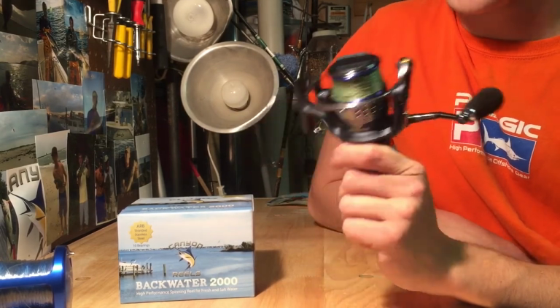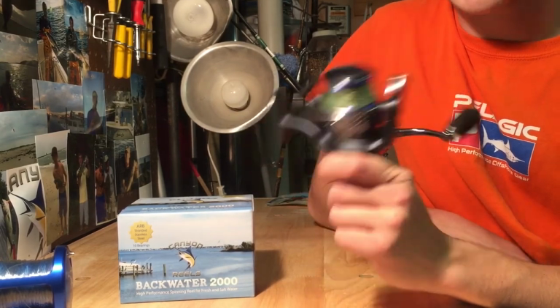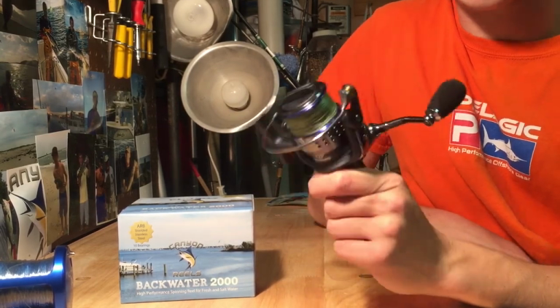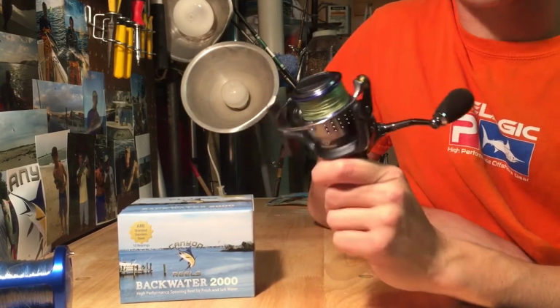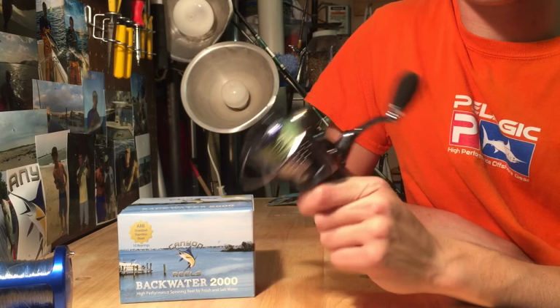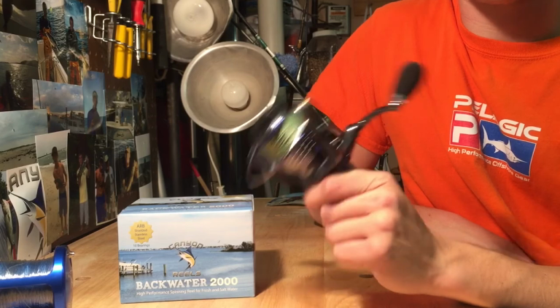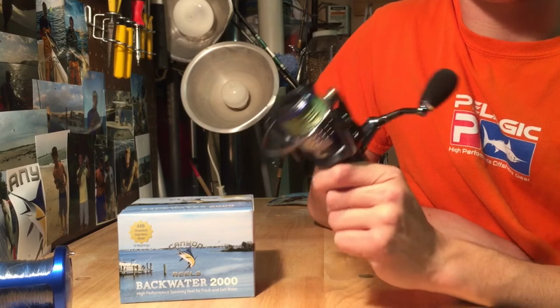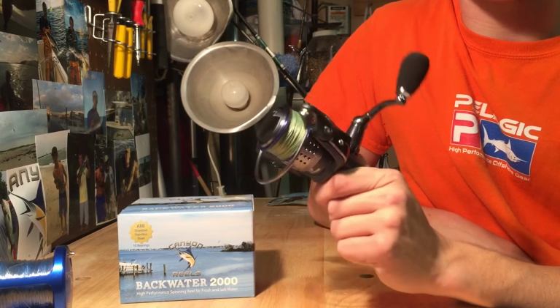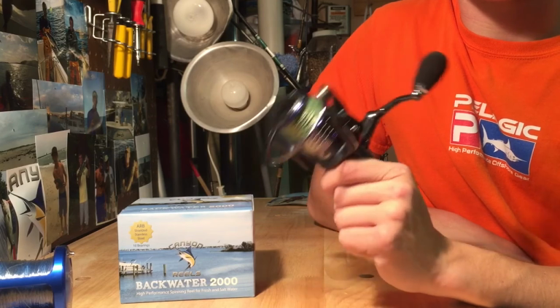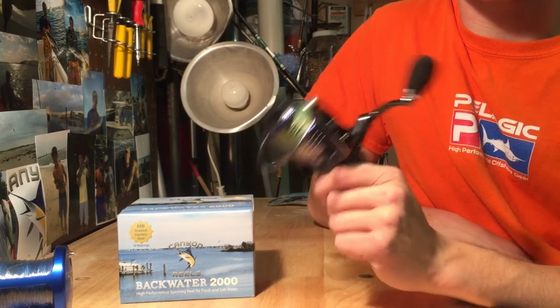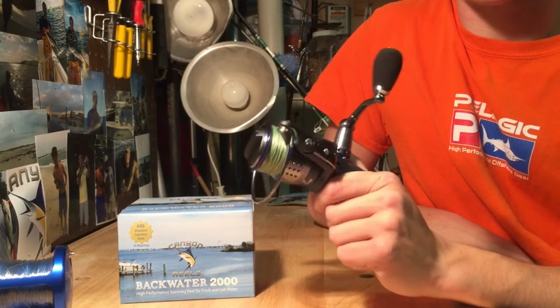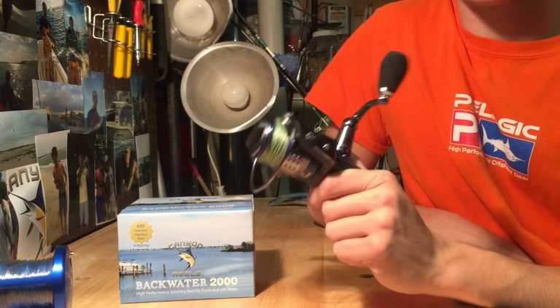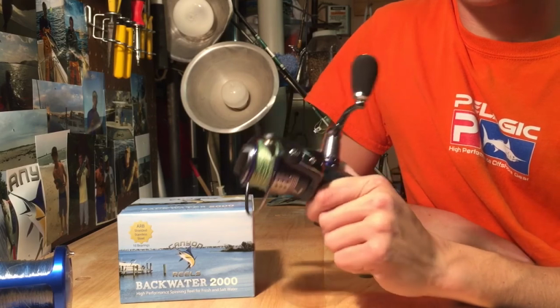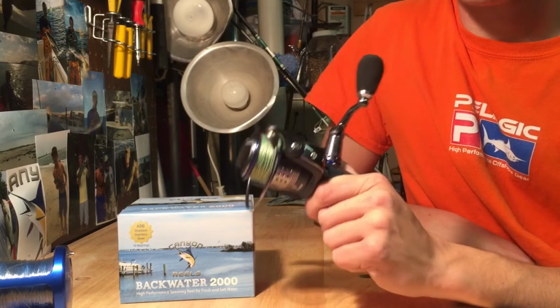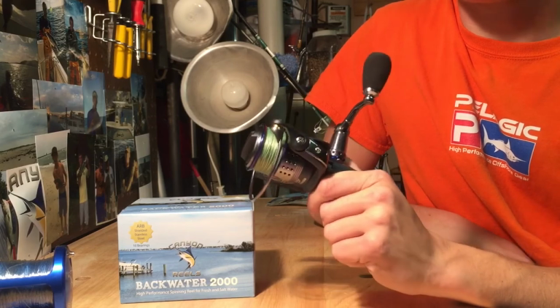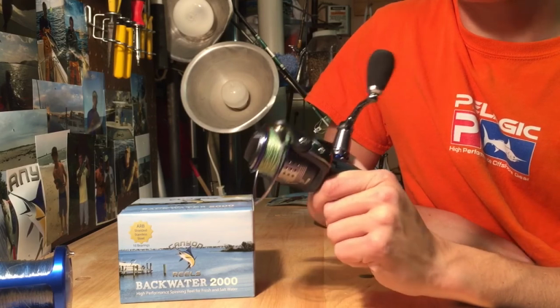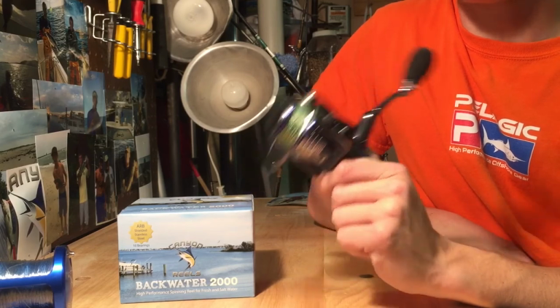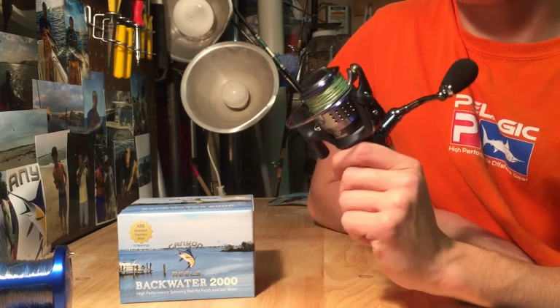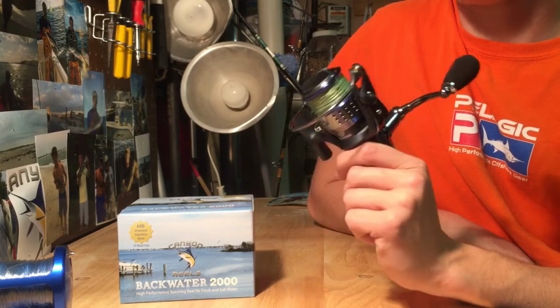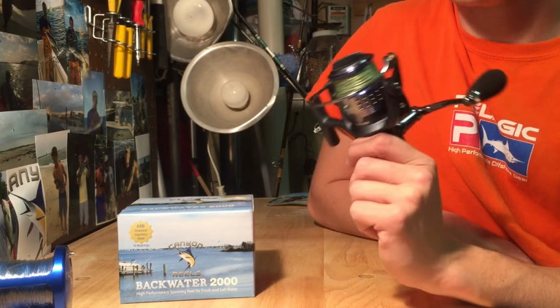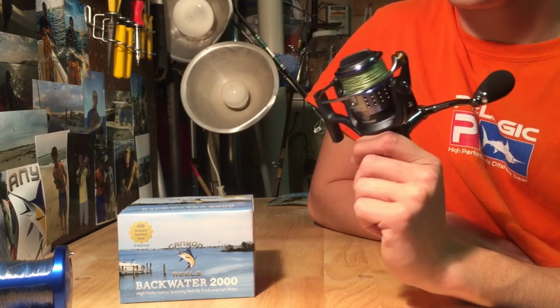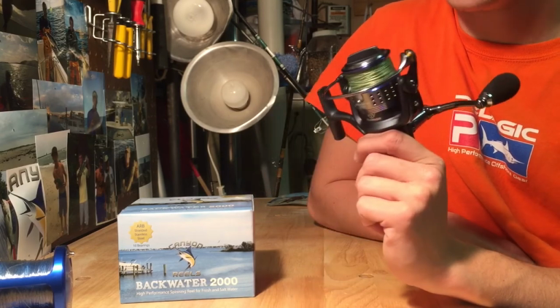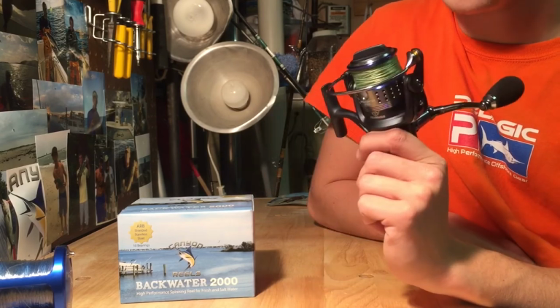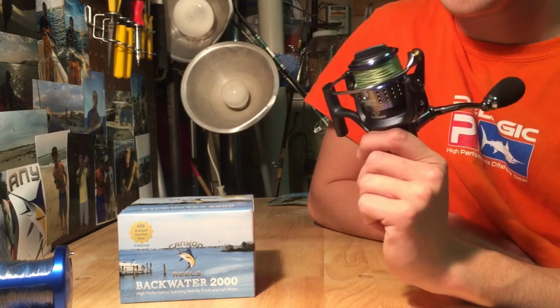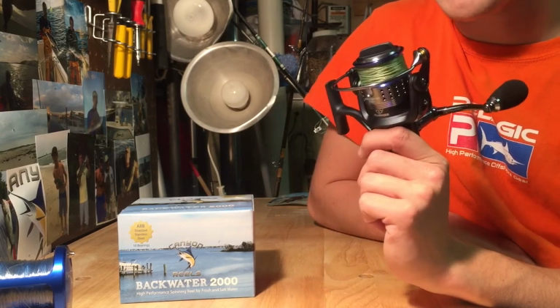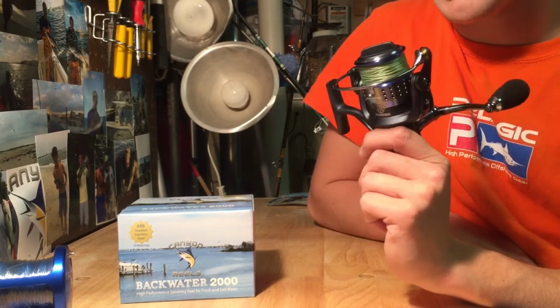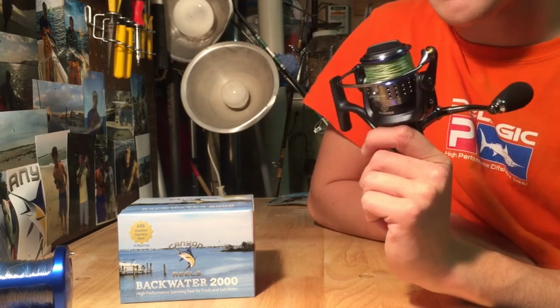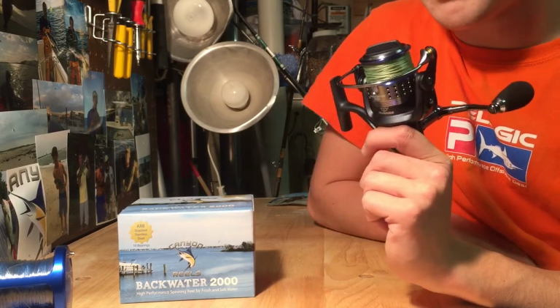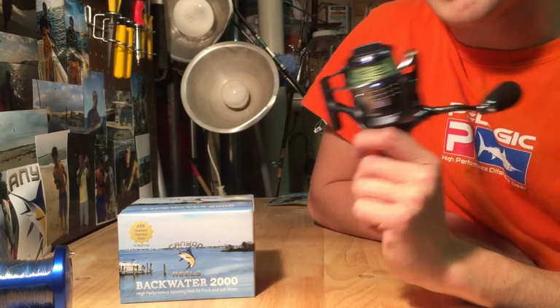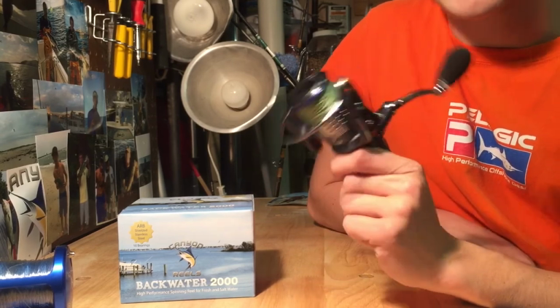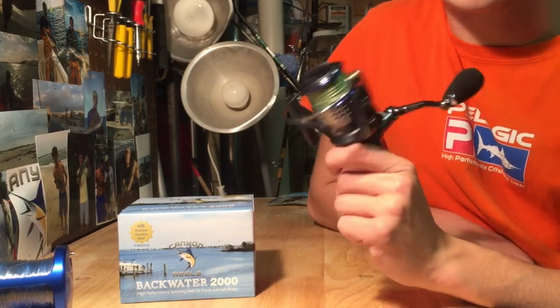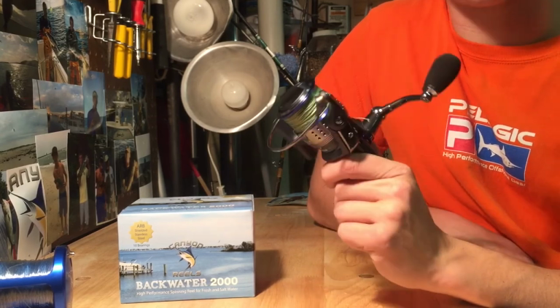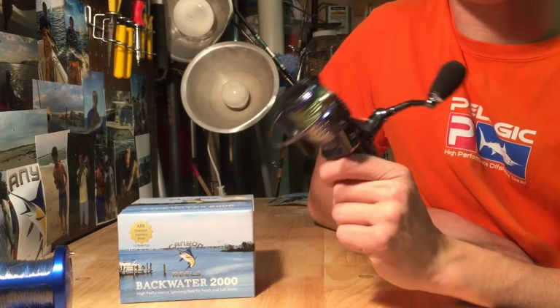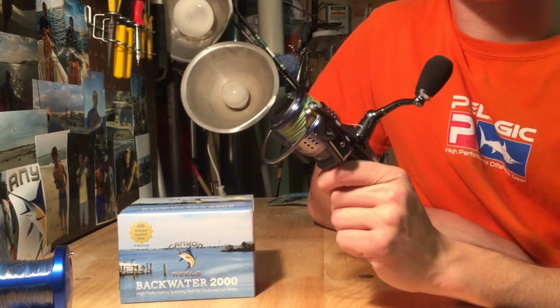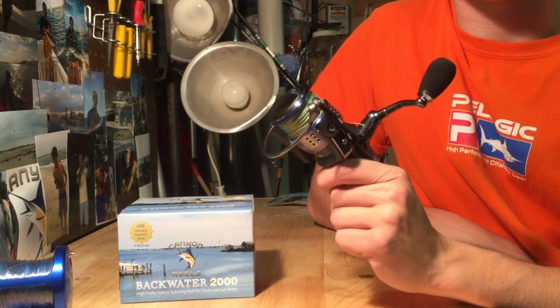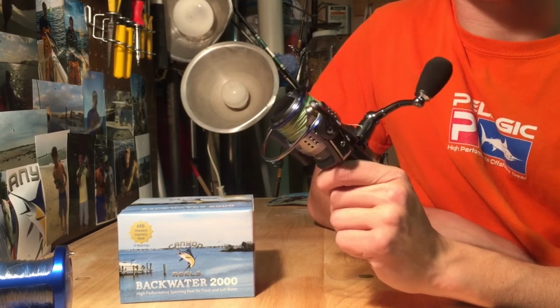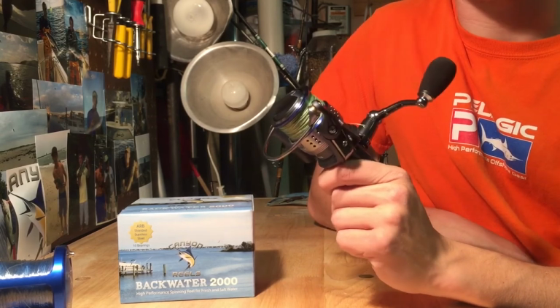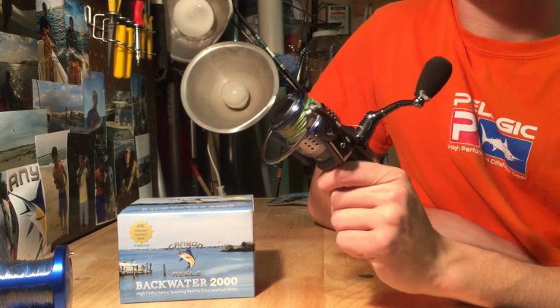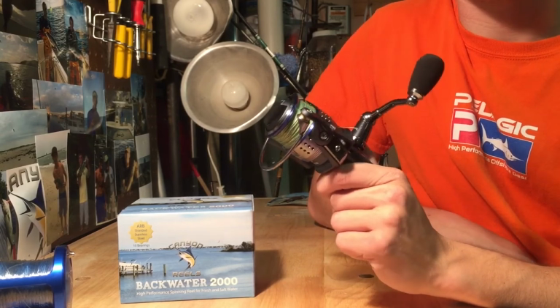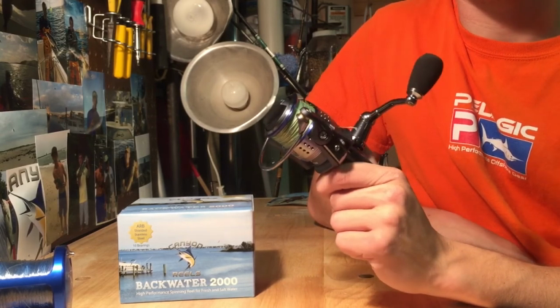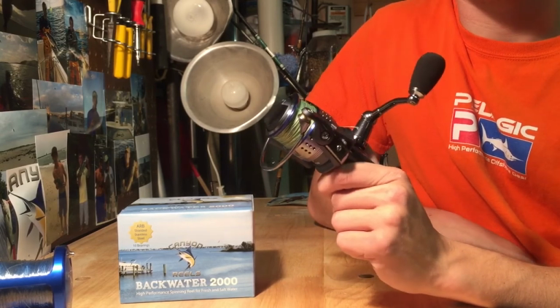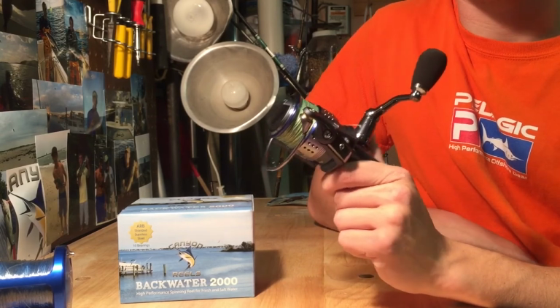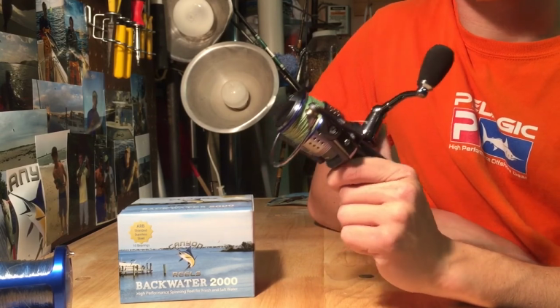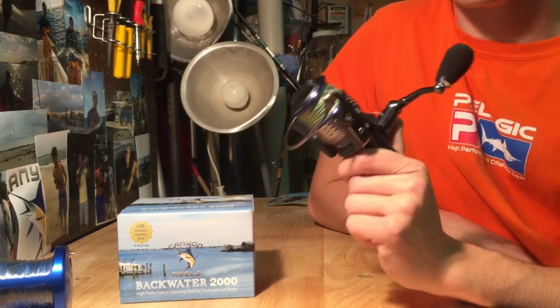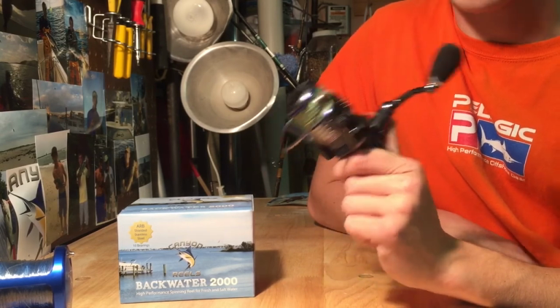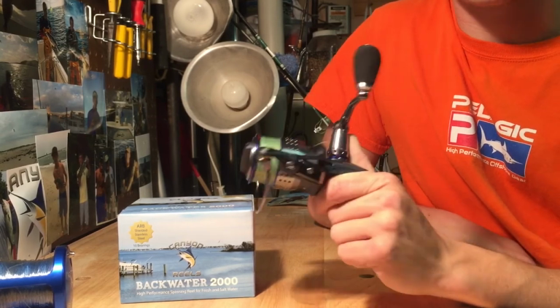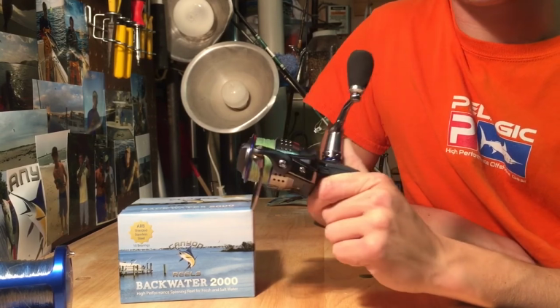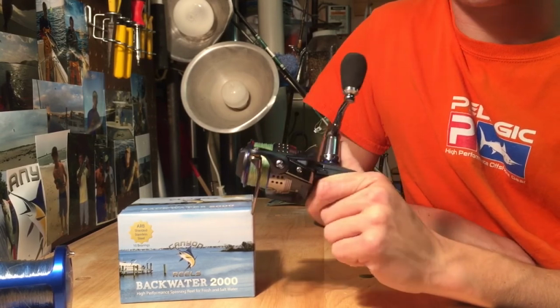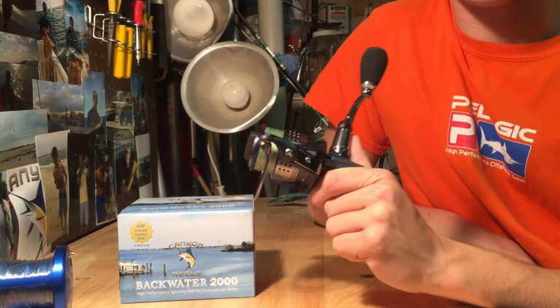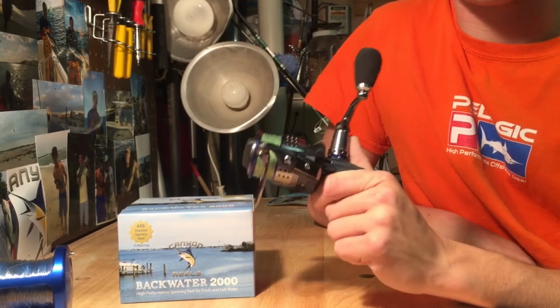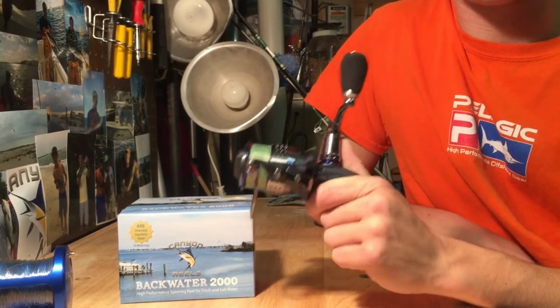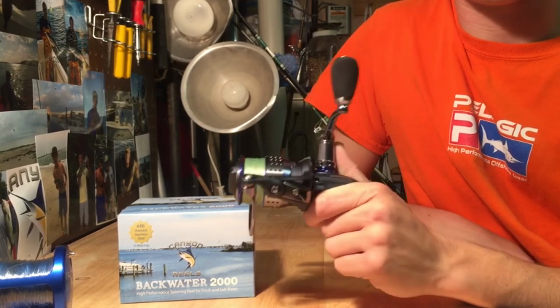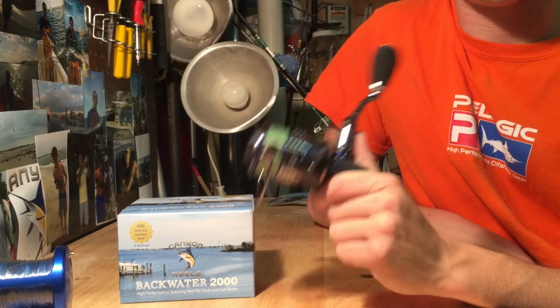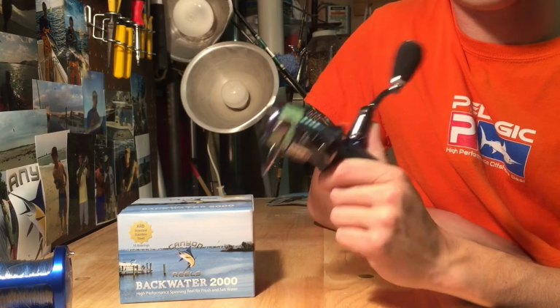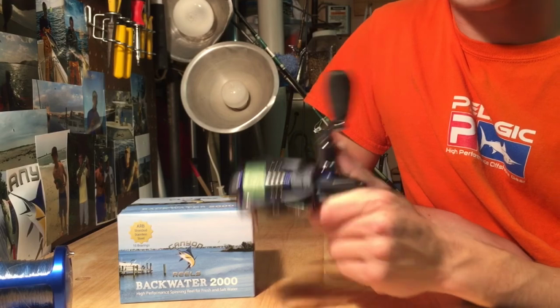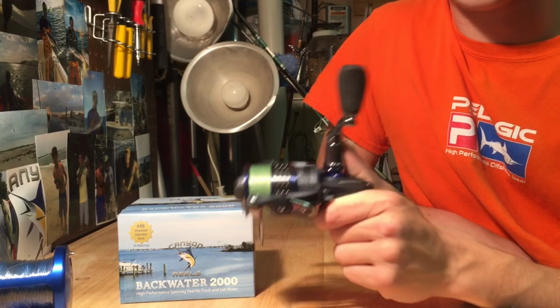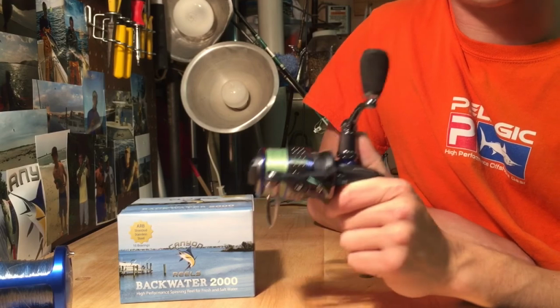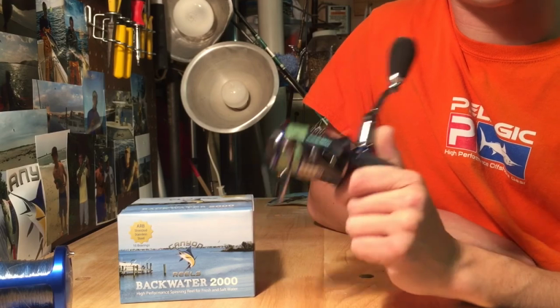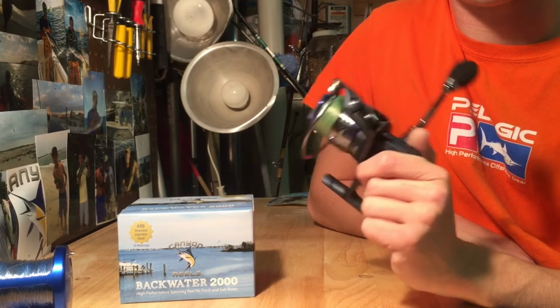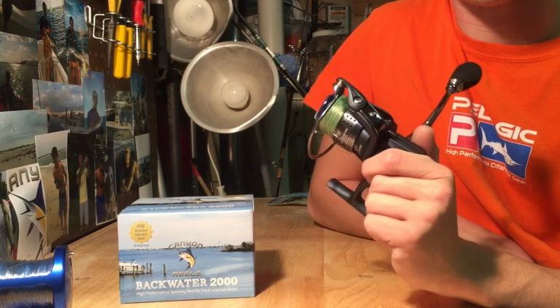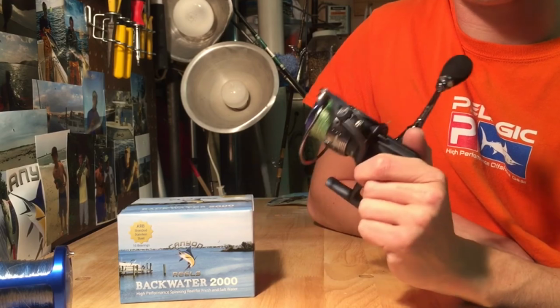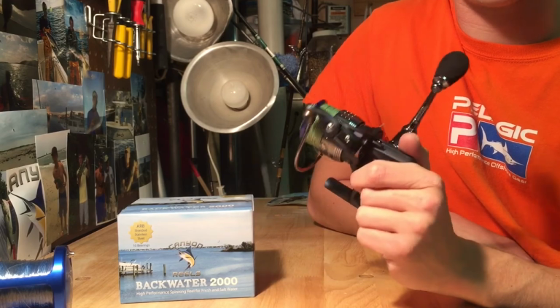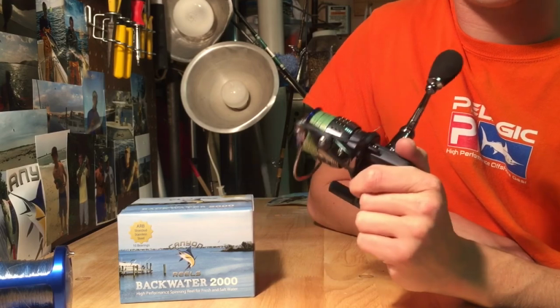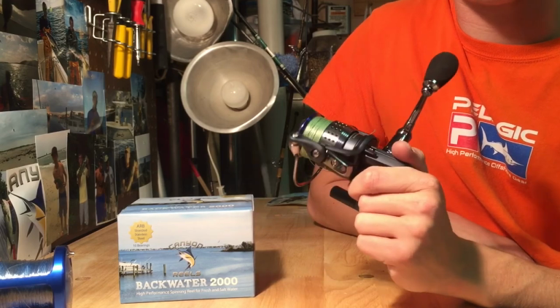Check out canyonreels.com. Pick up one of these. They're not expensive — retails at $109.